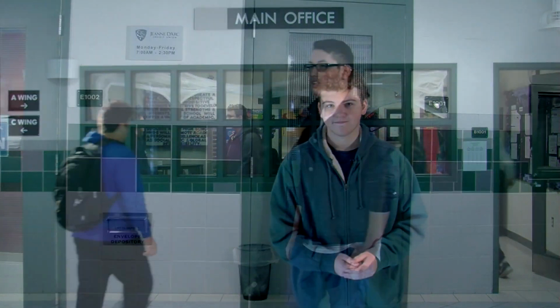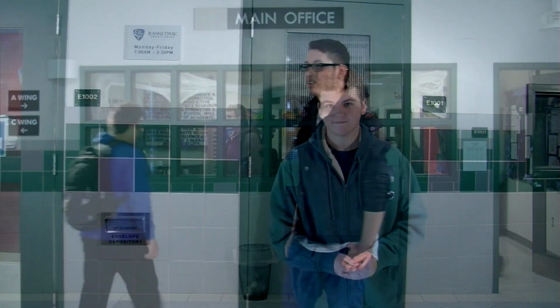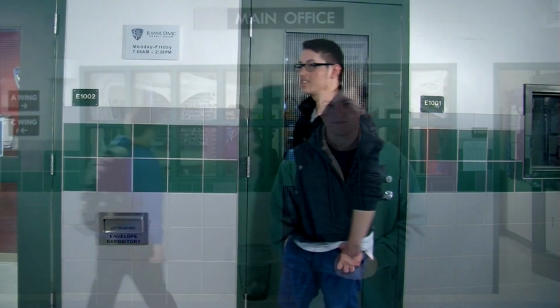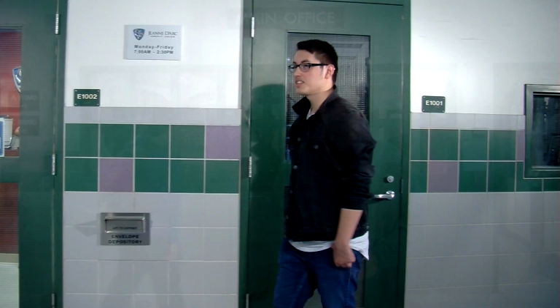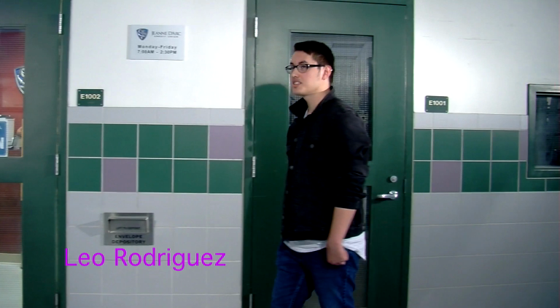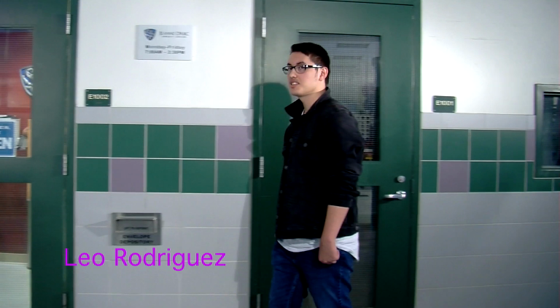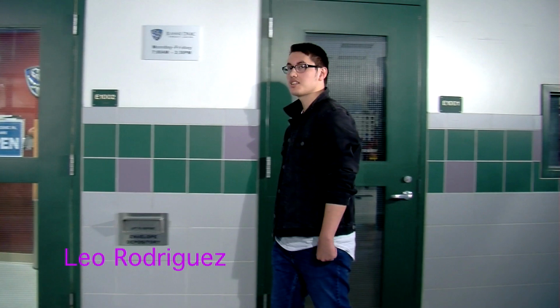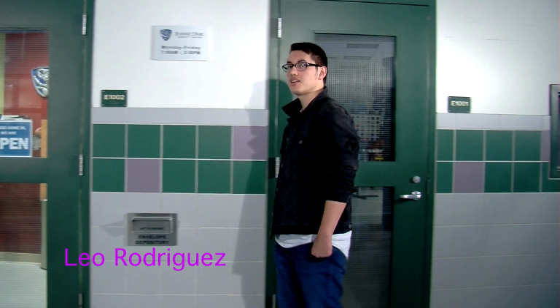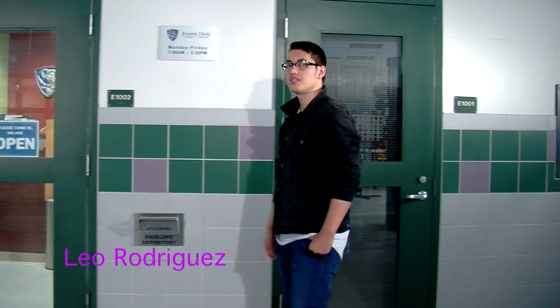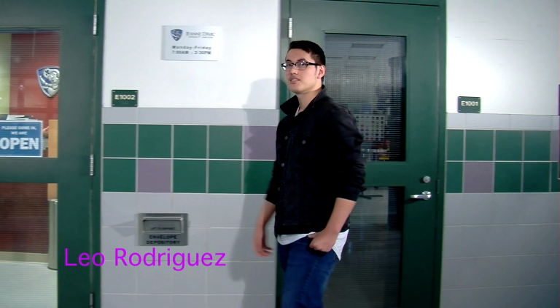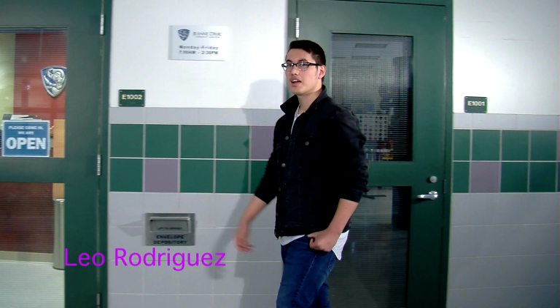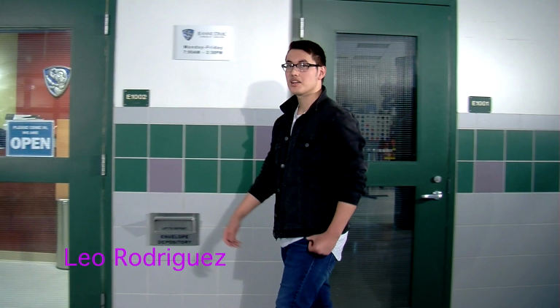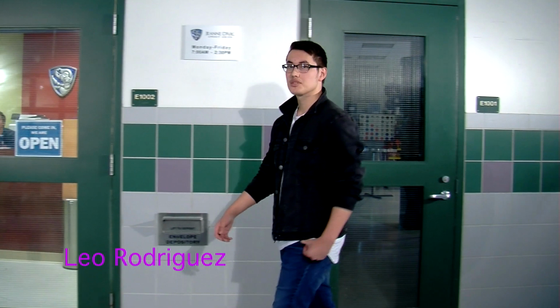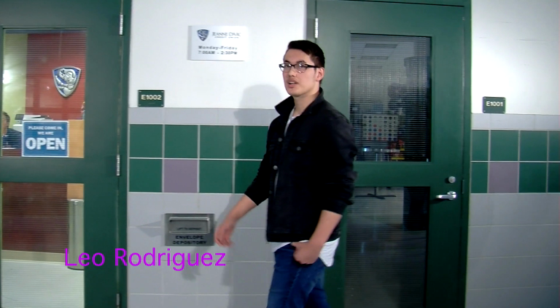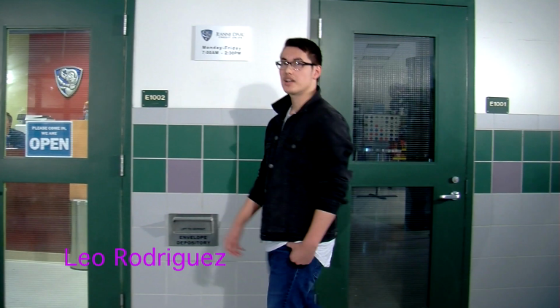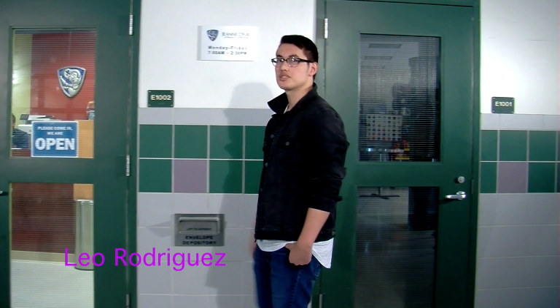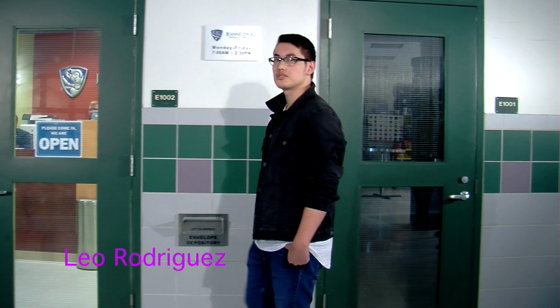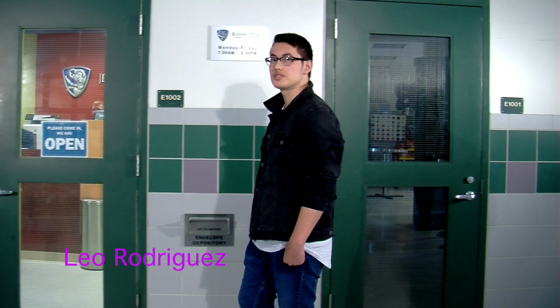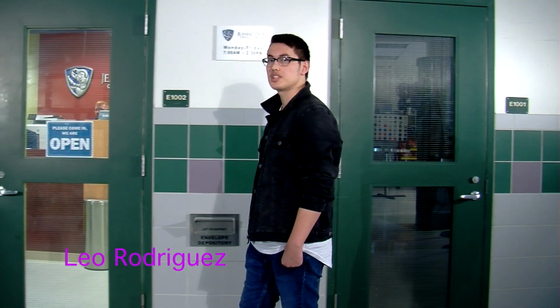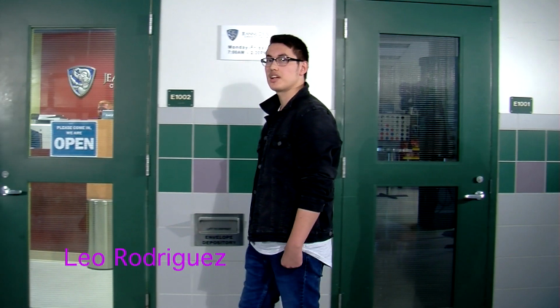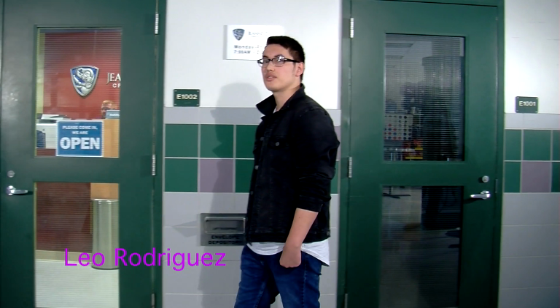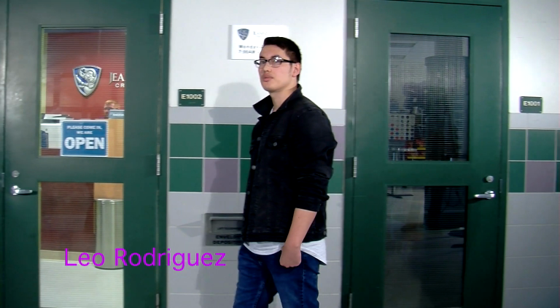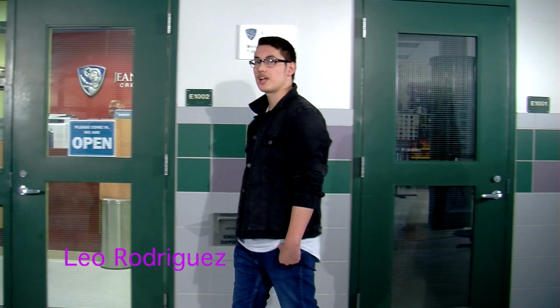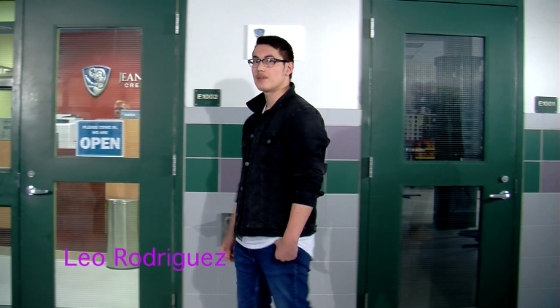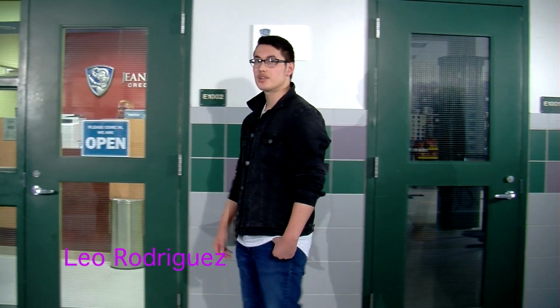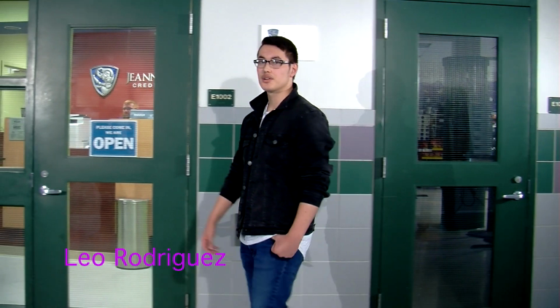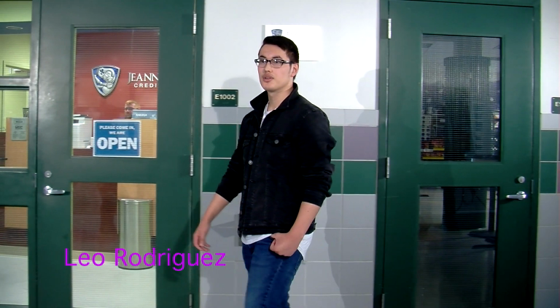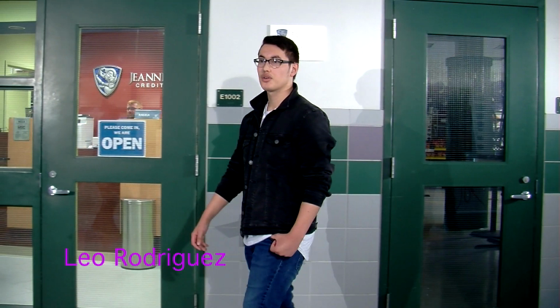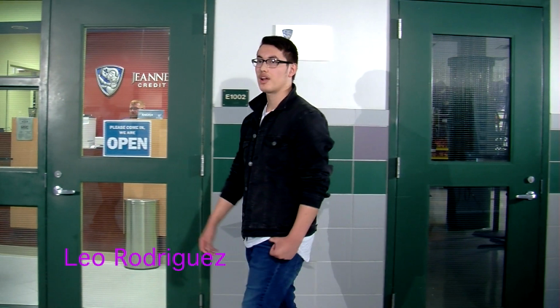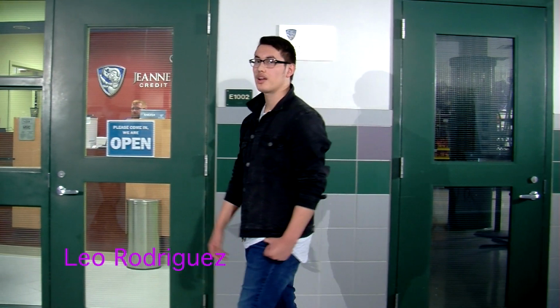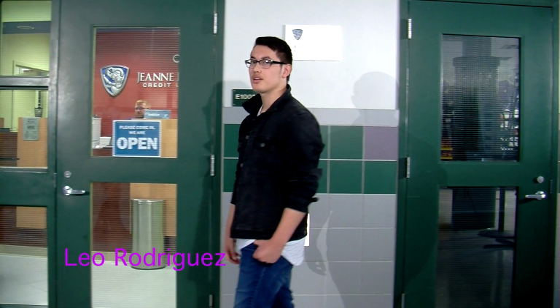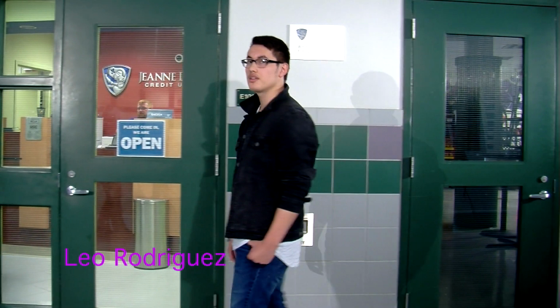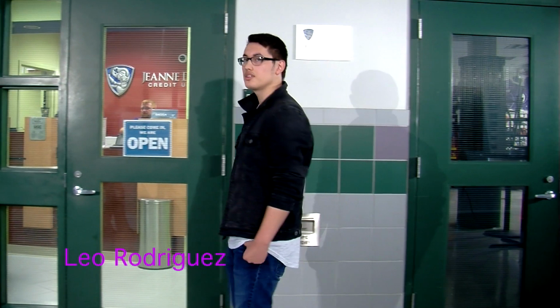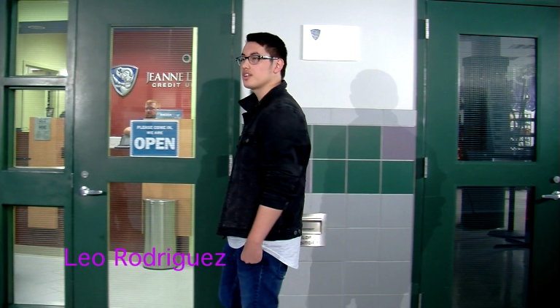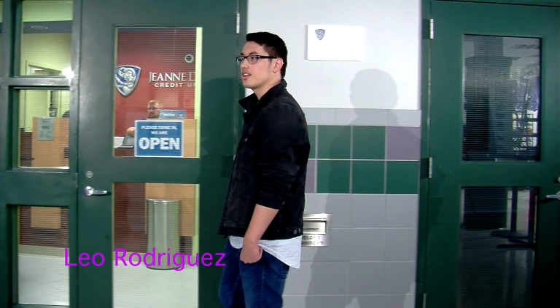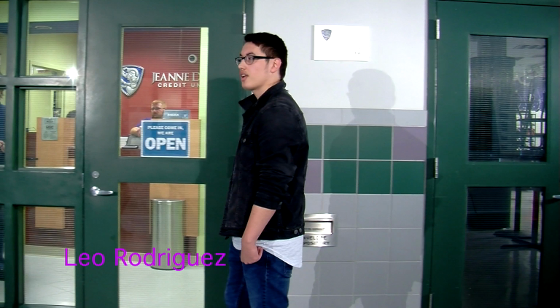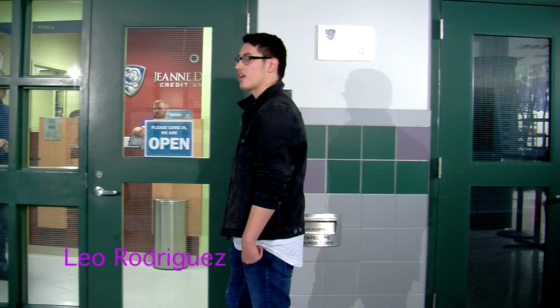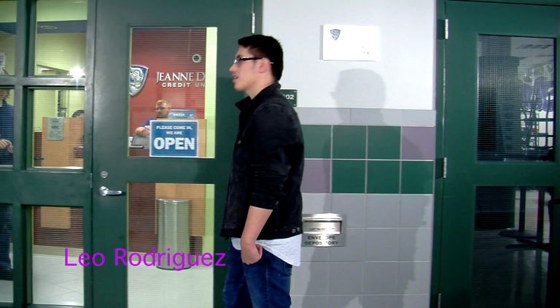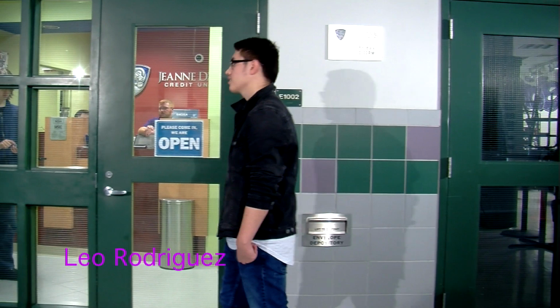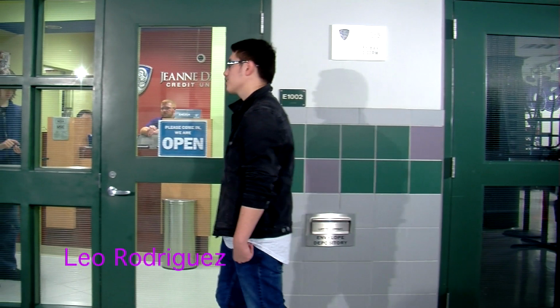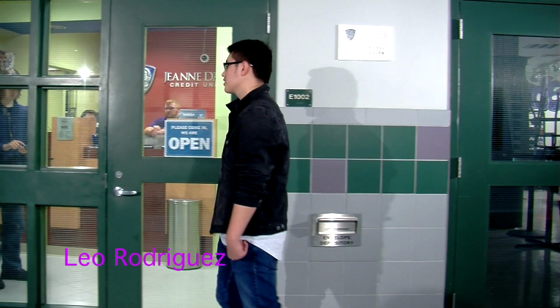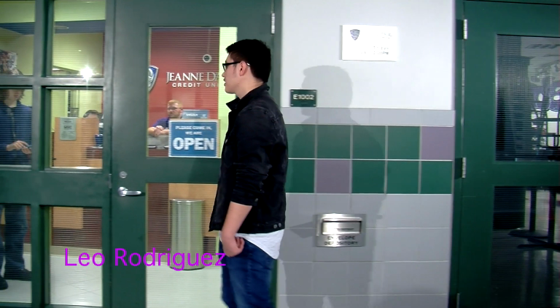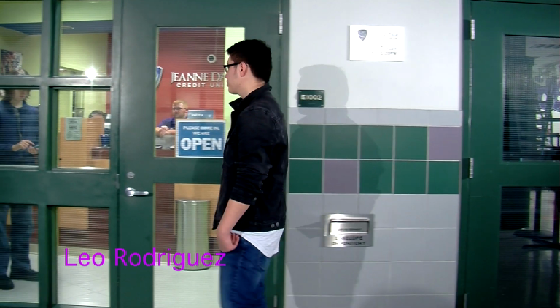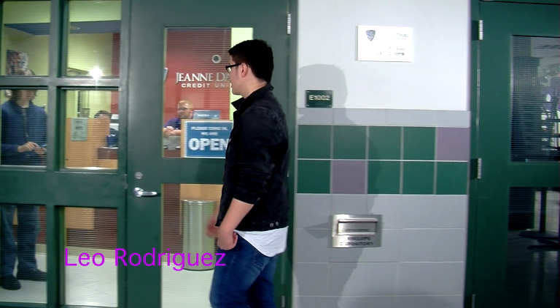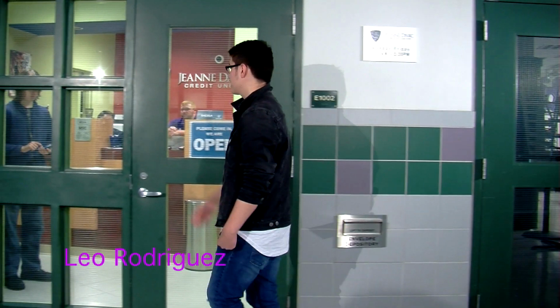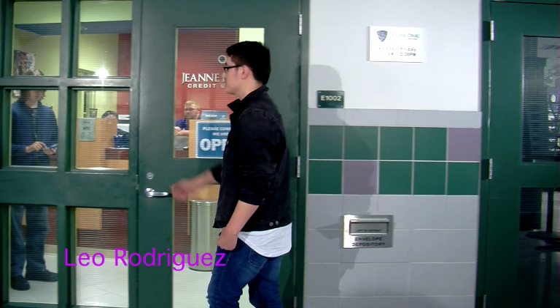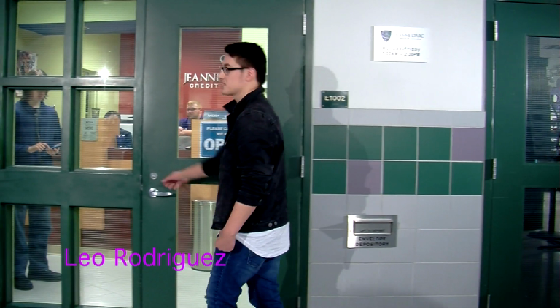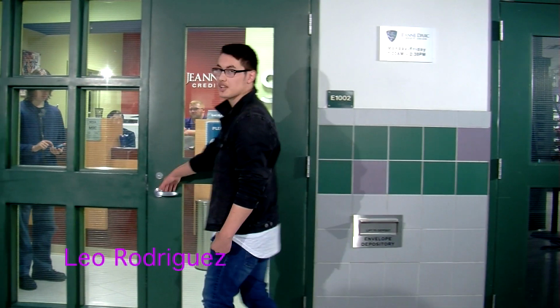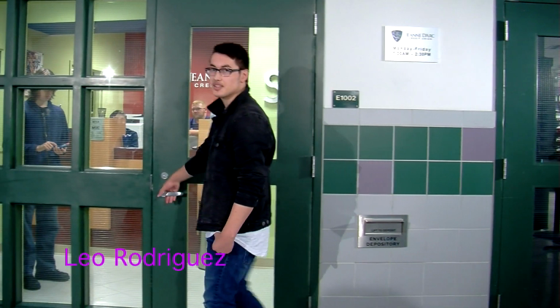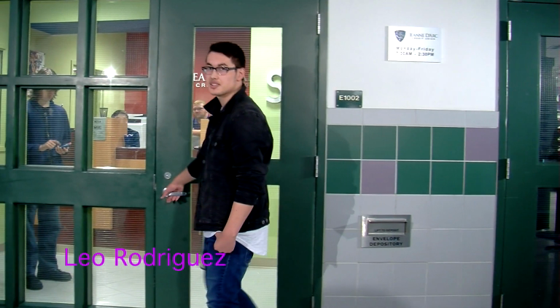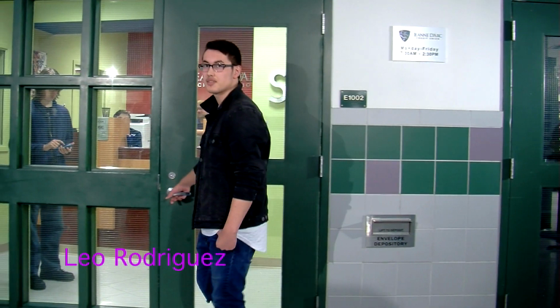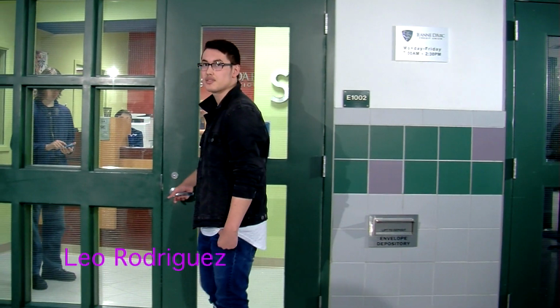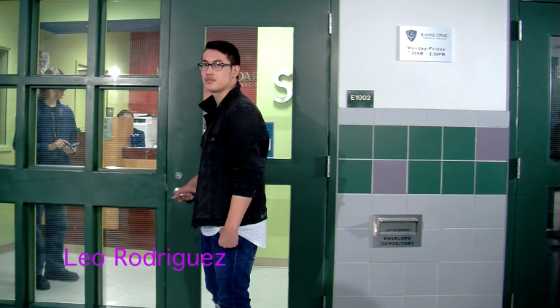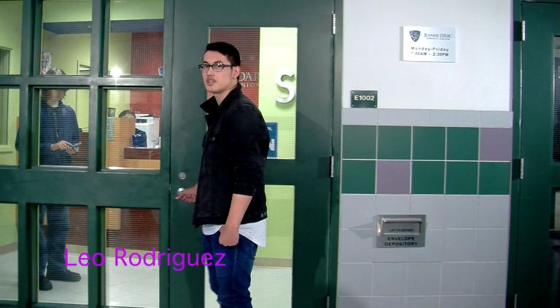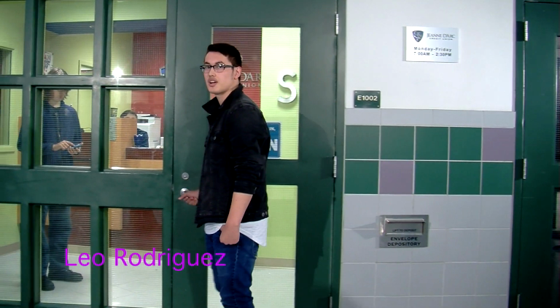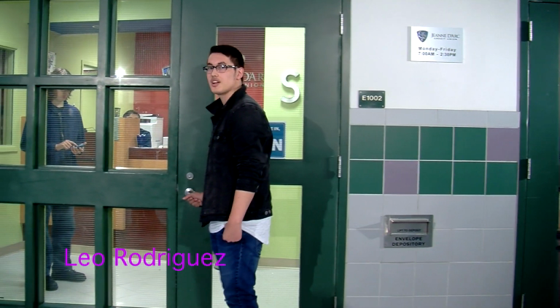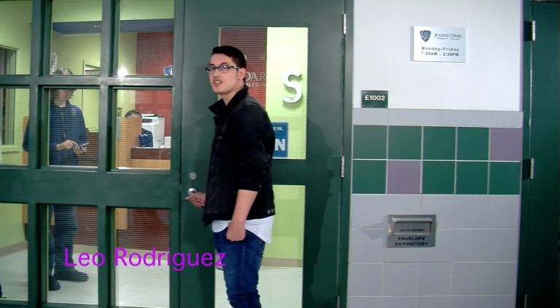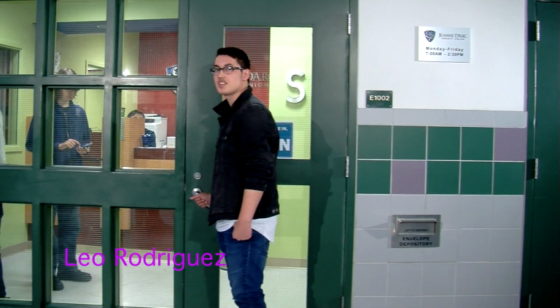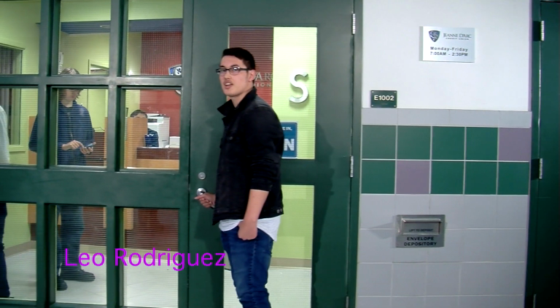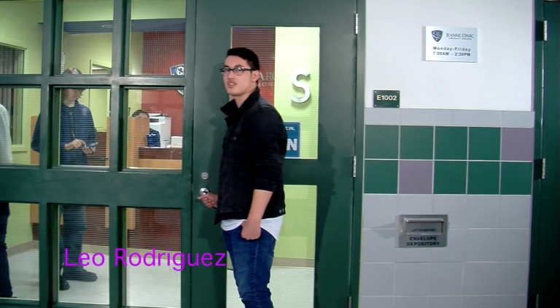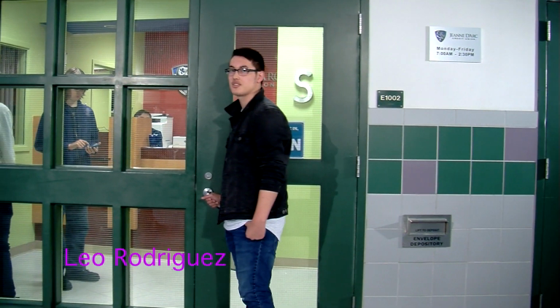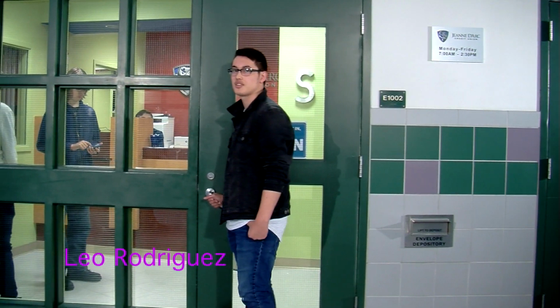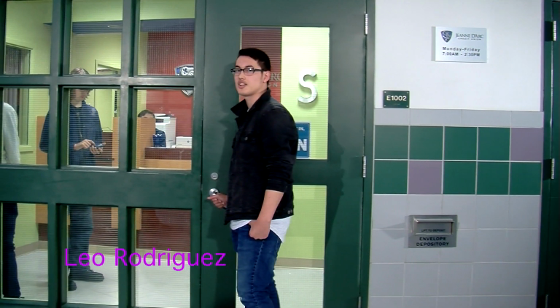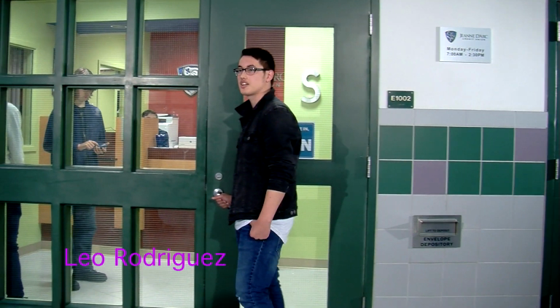Here at Nashville High School South, we have our own credit union, and it's a good place to start saving for college and a new car.